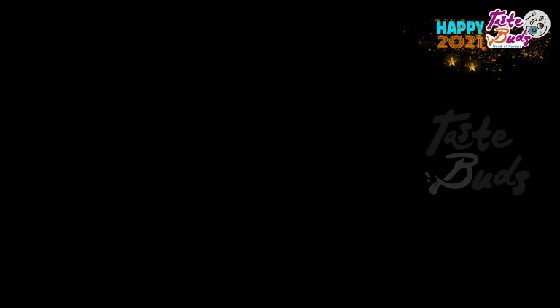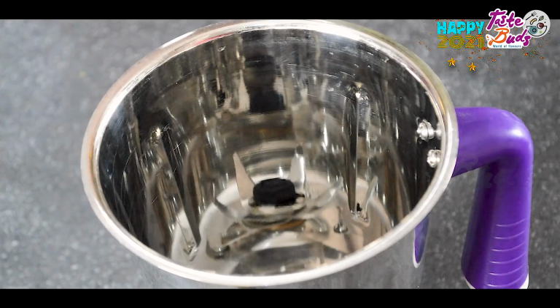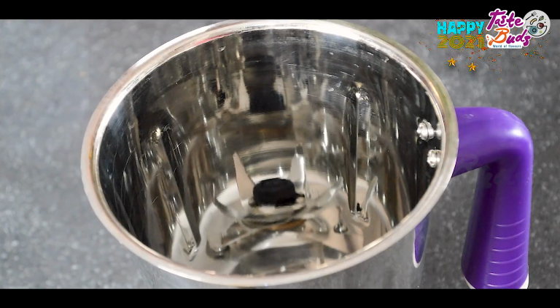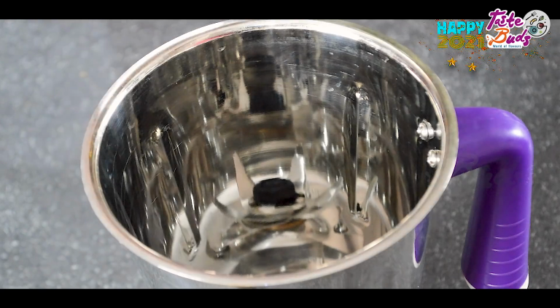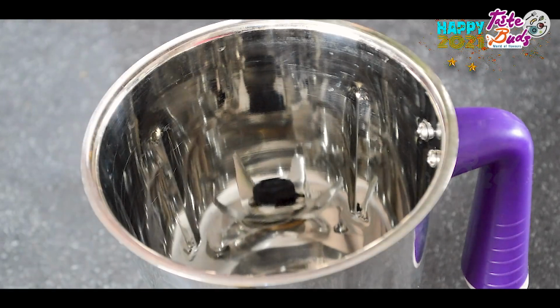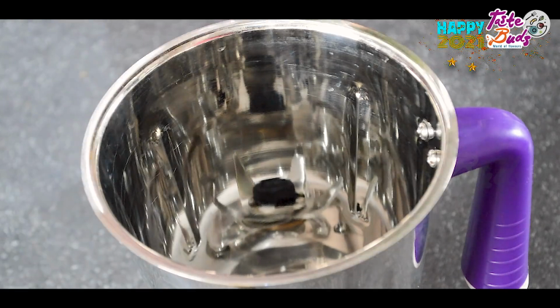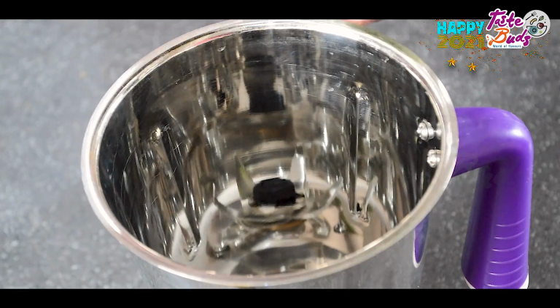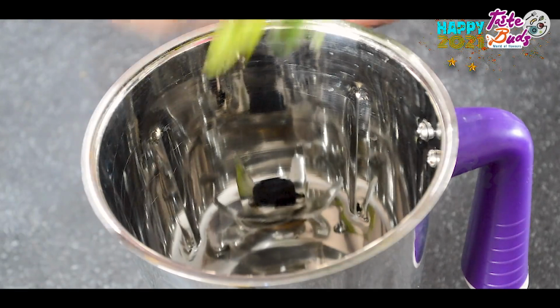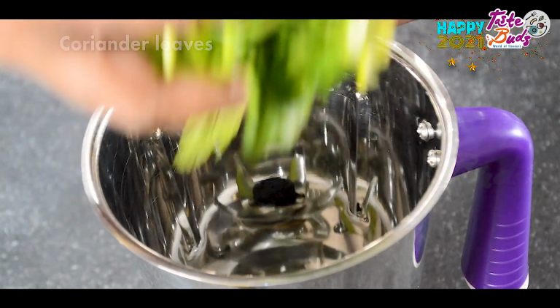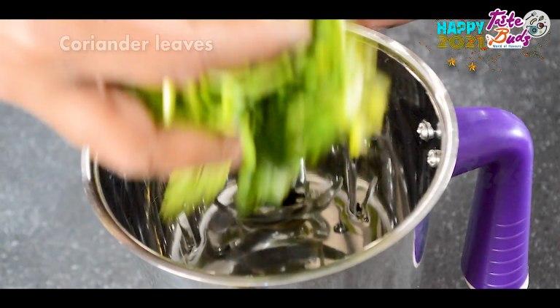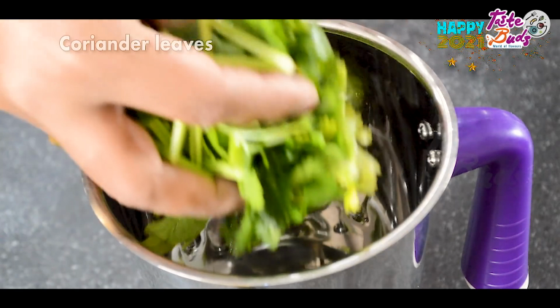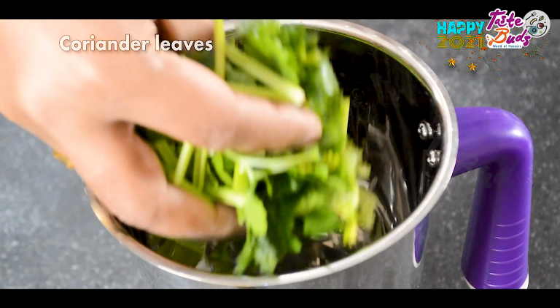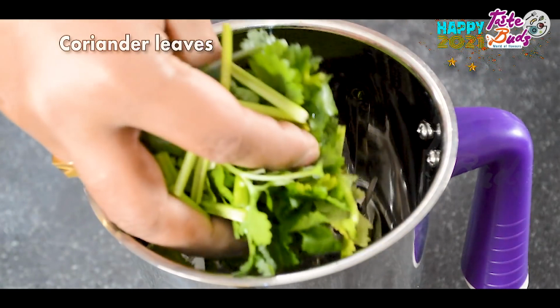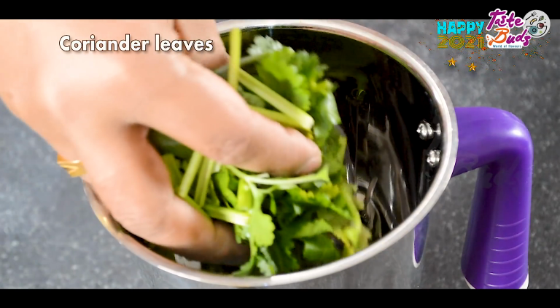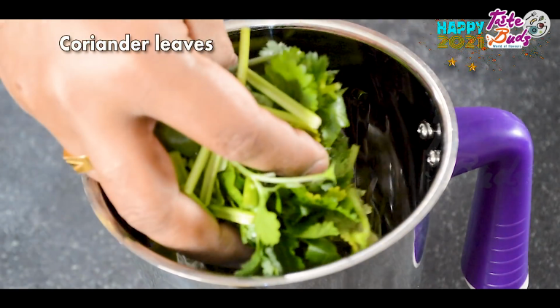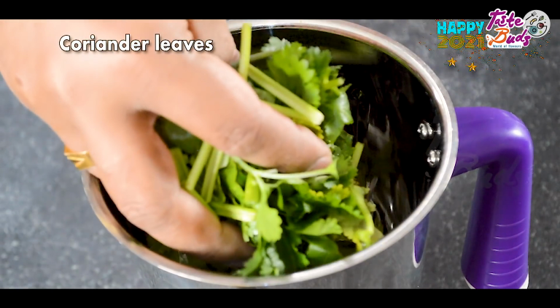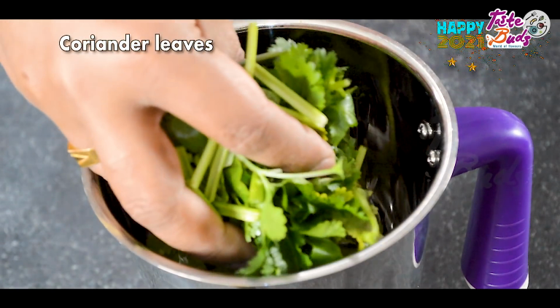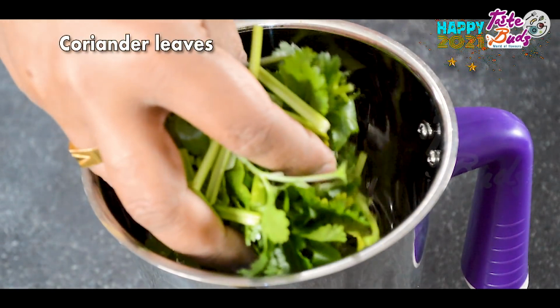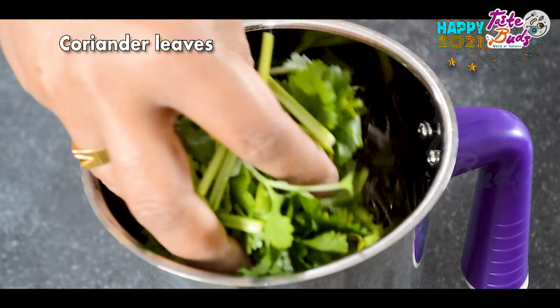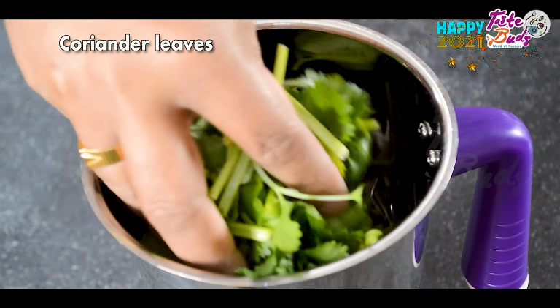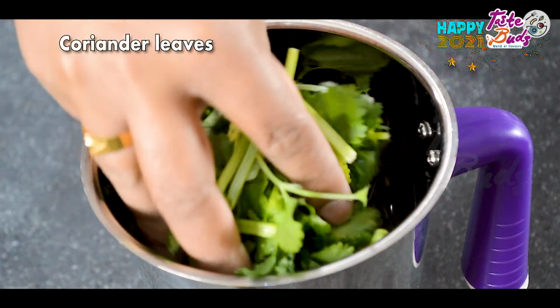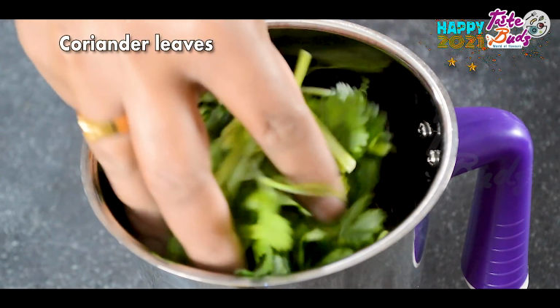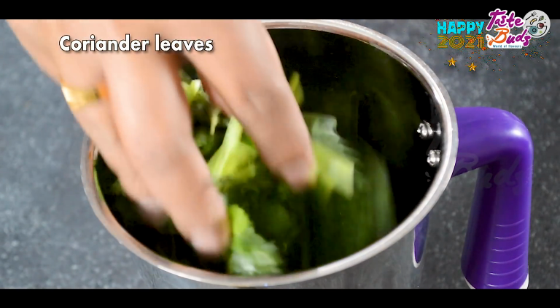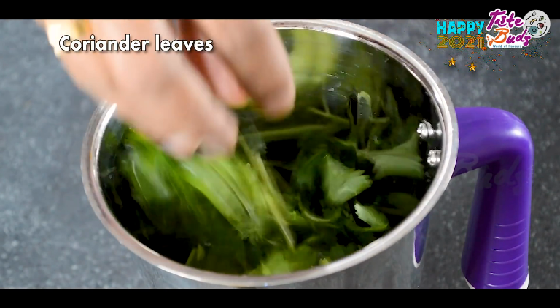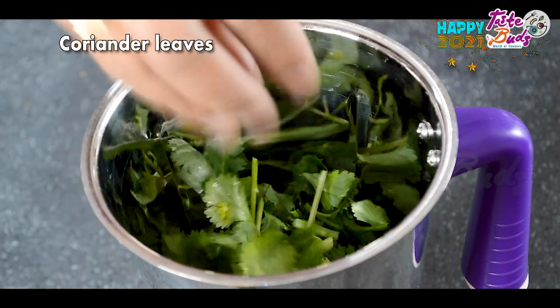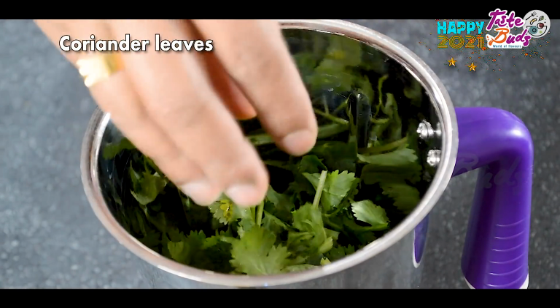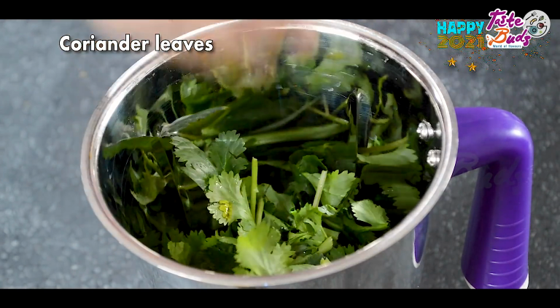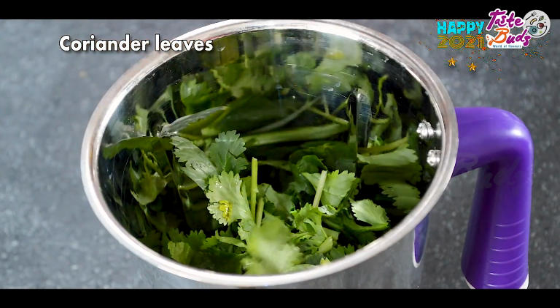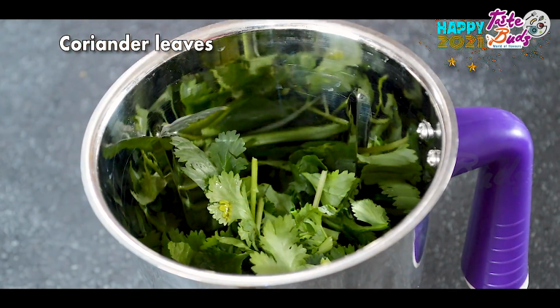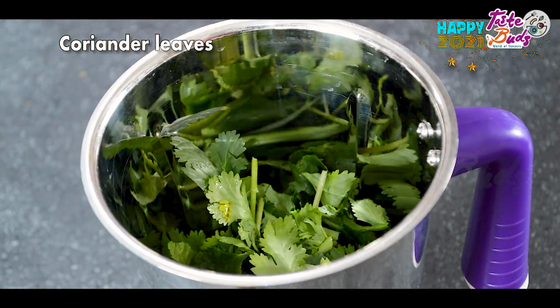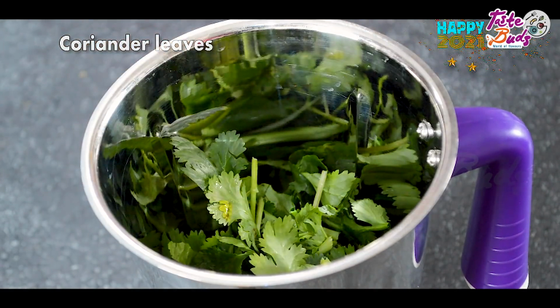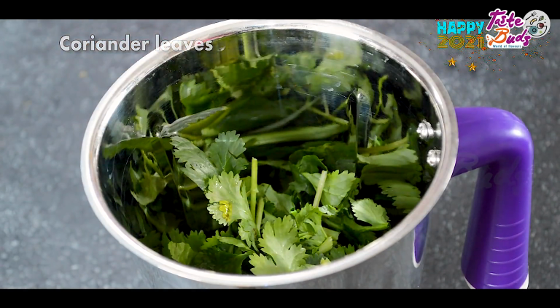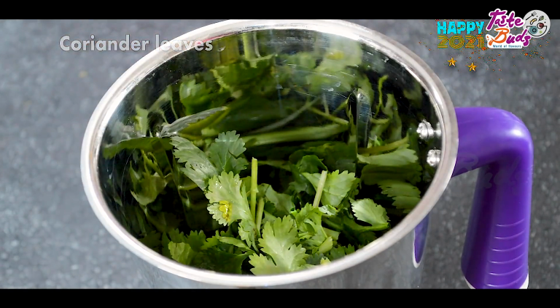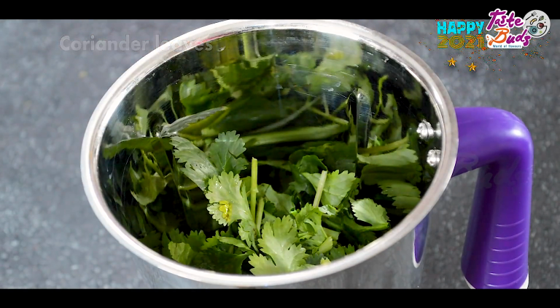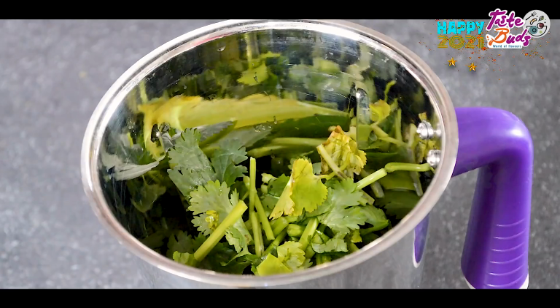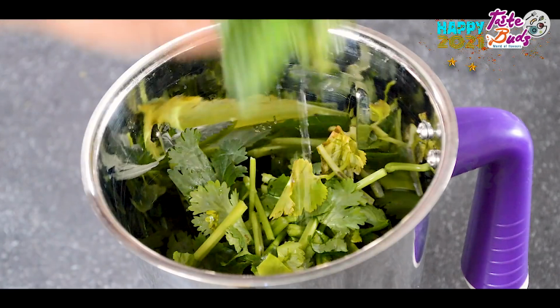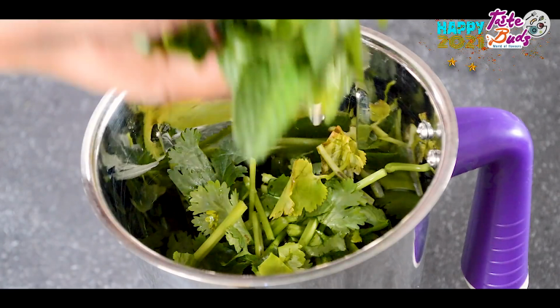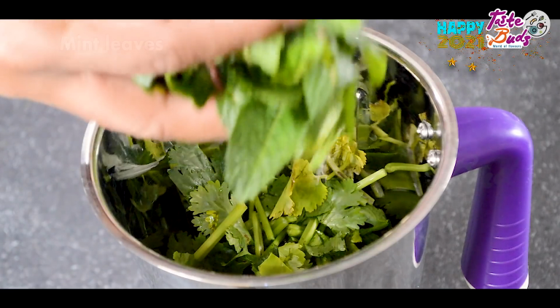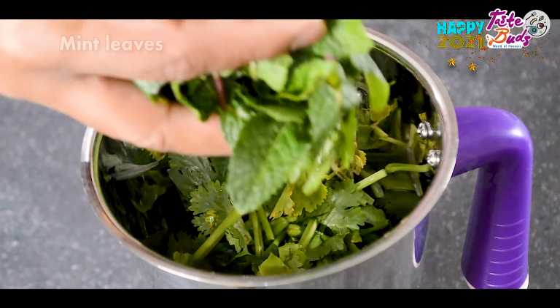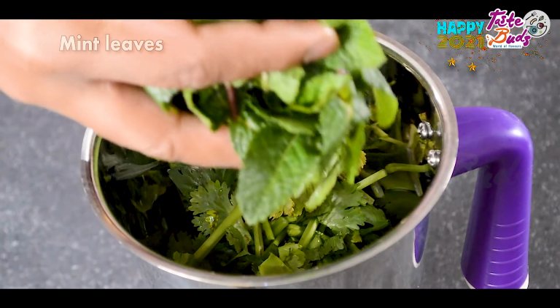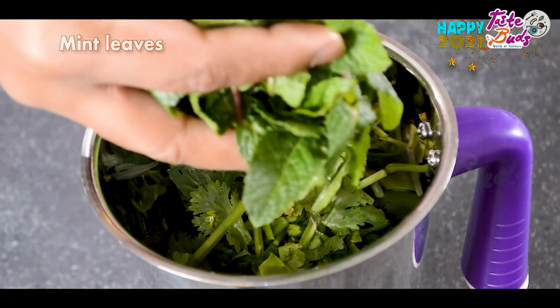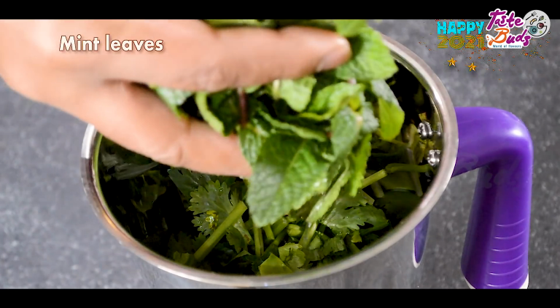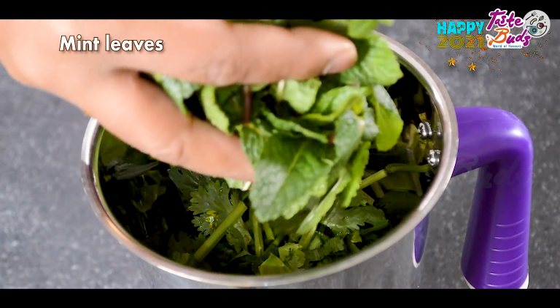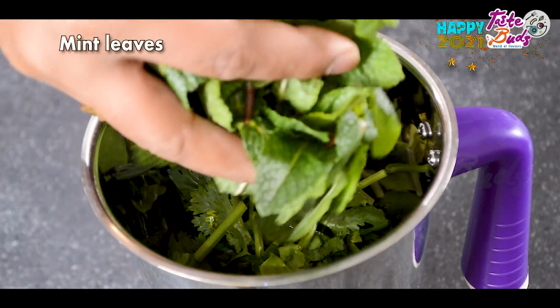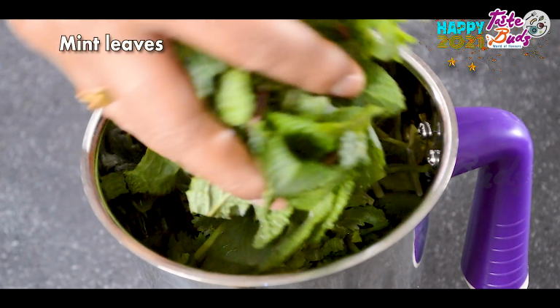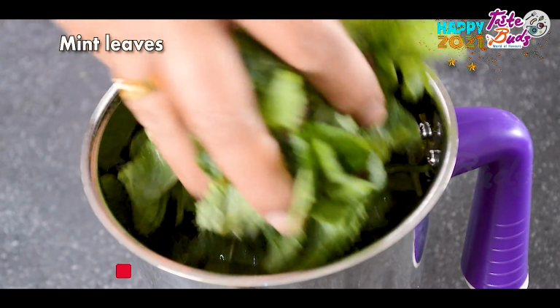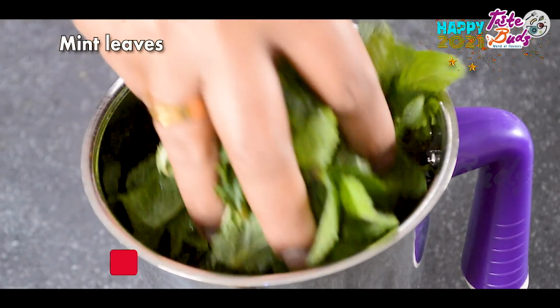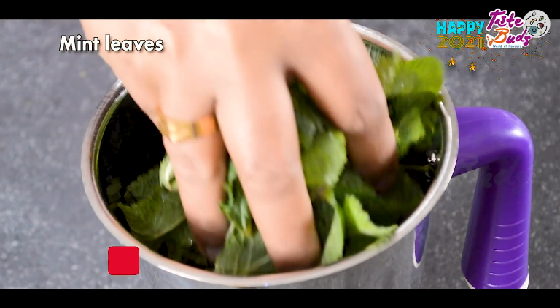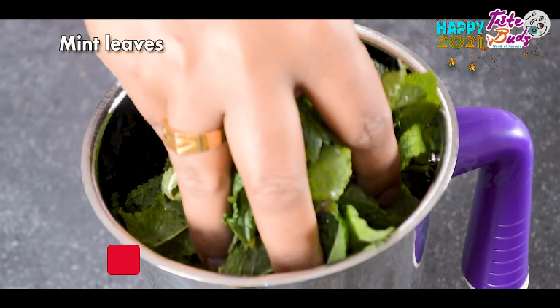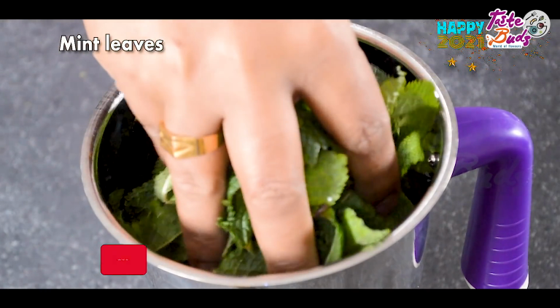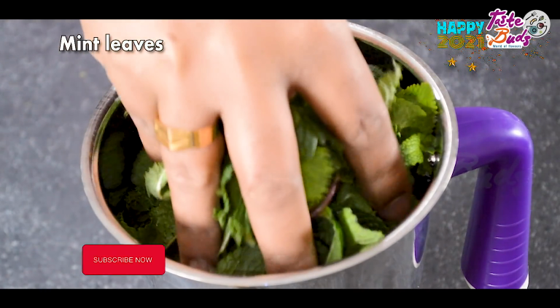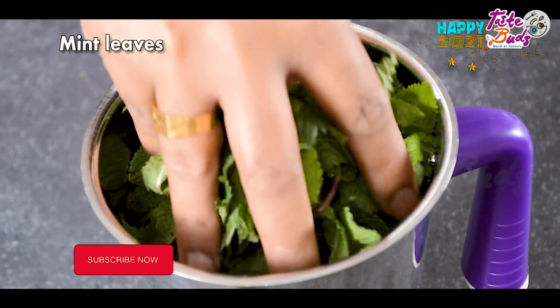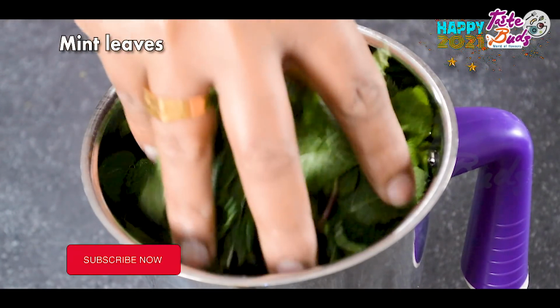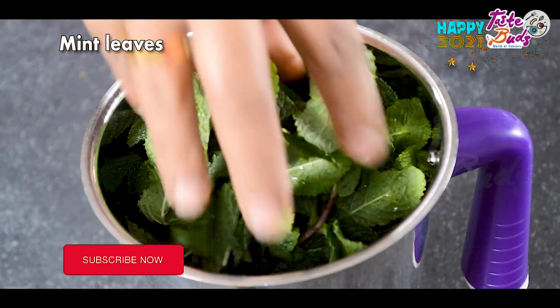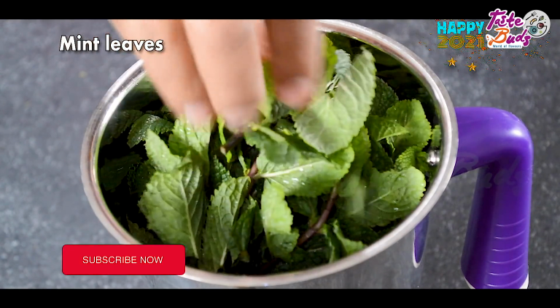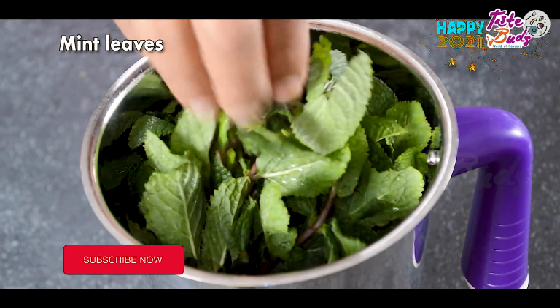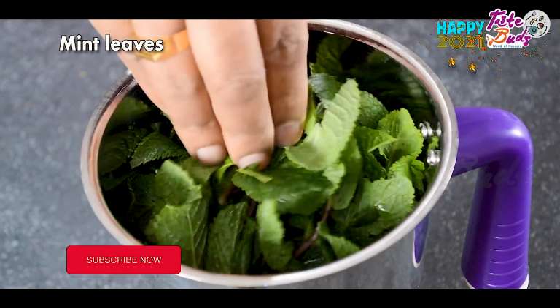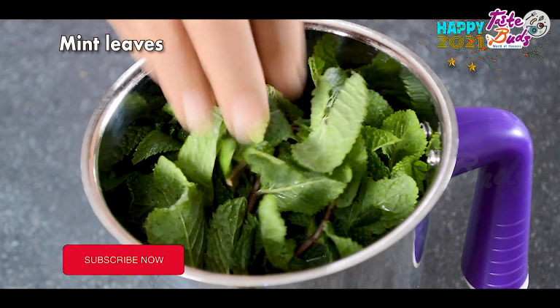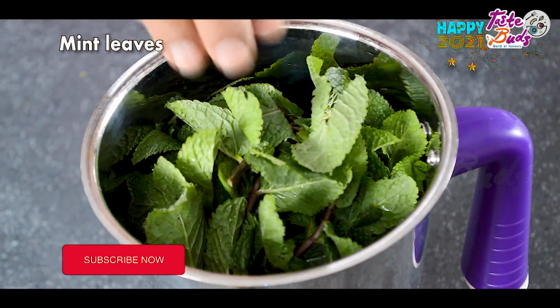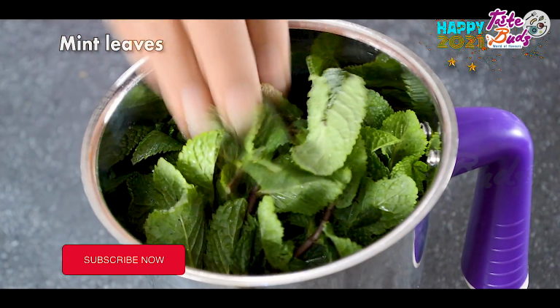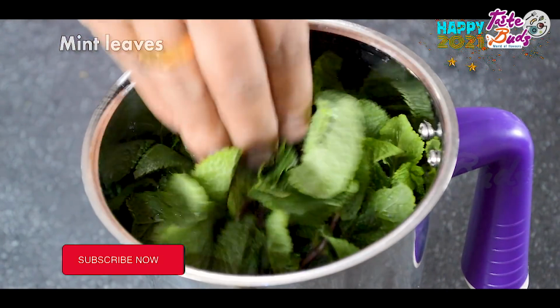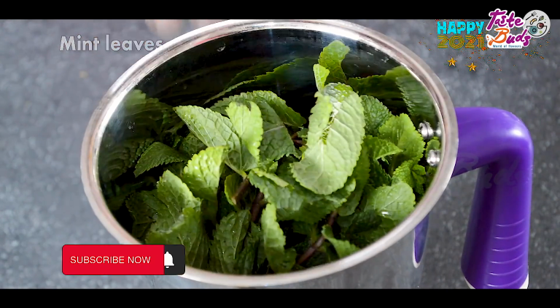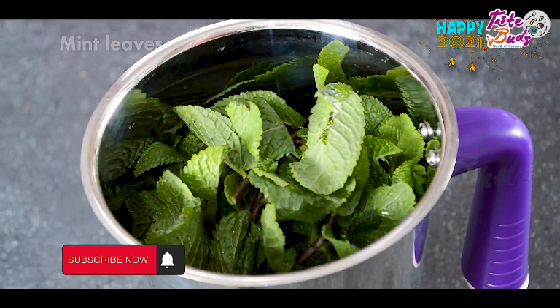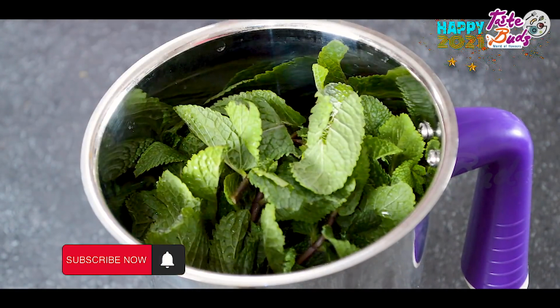This is our chicken marinate. We are preparing the masala chicken. We are going to add the chicken and green parsley.